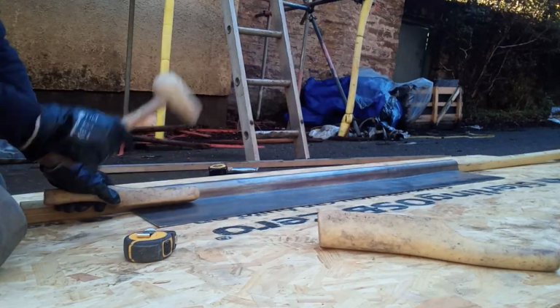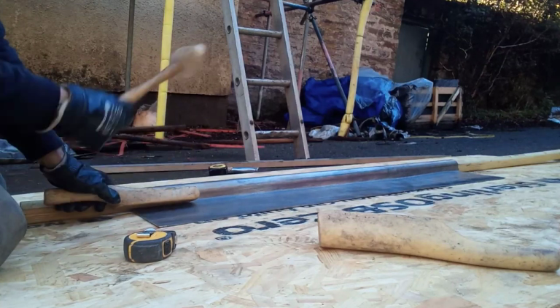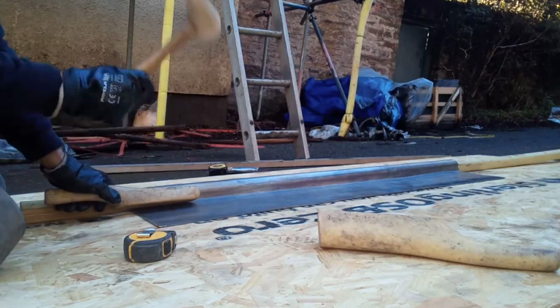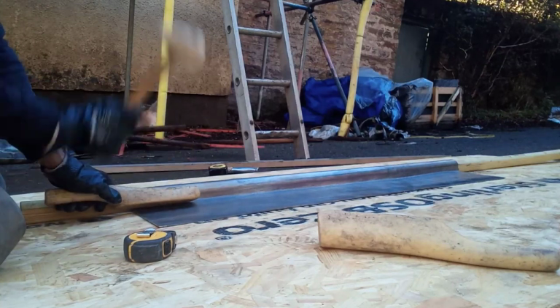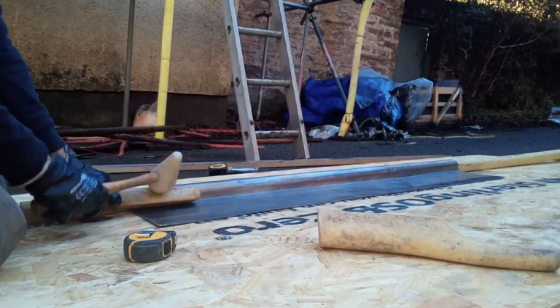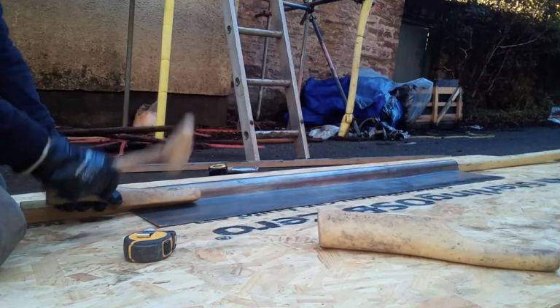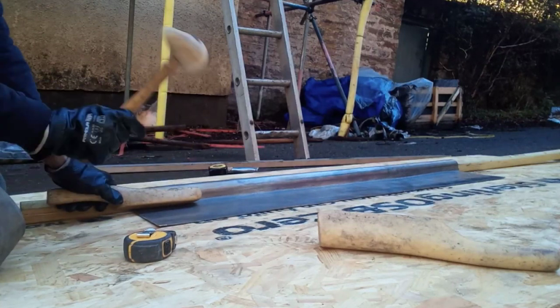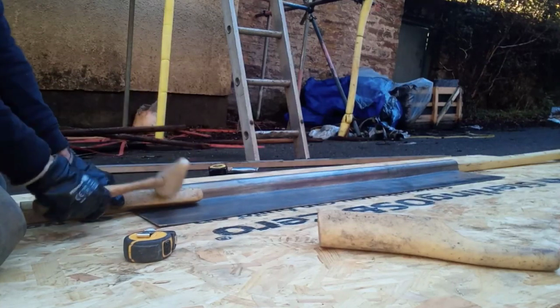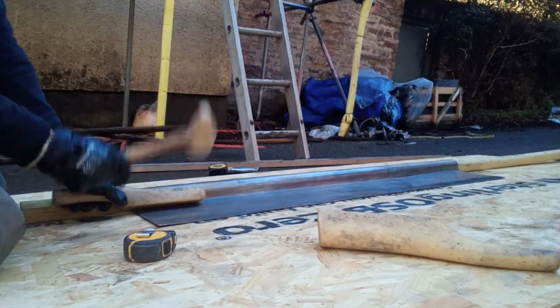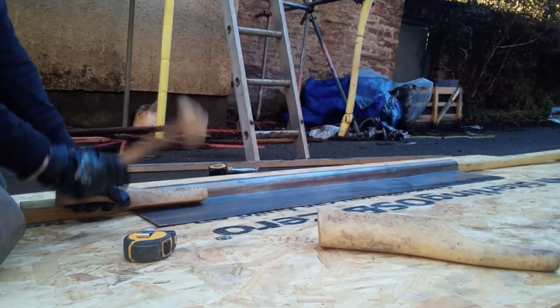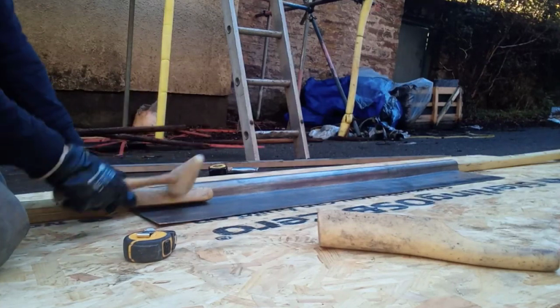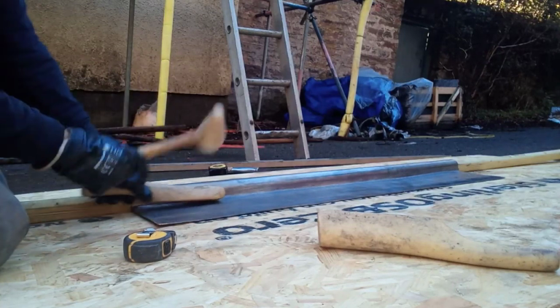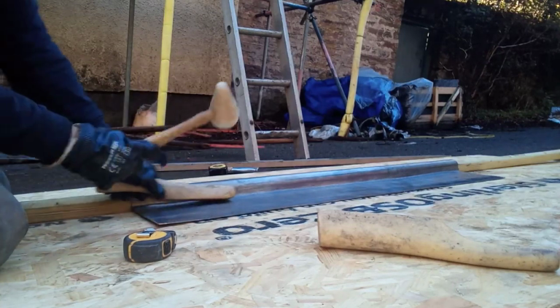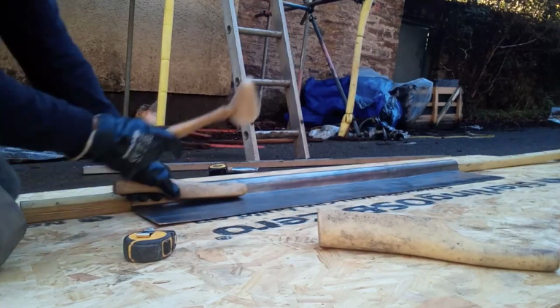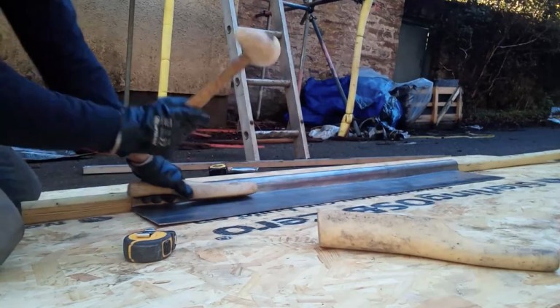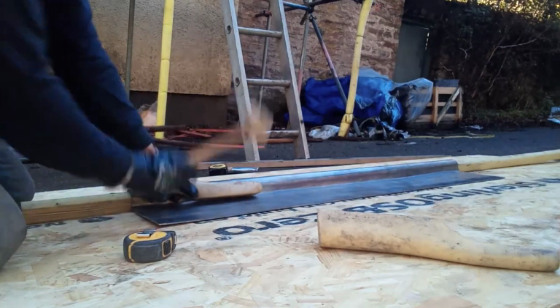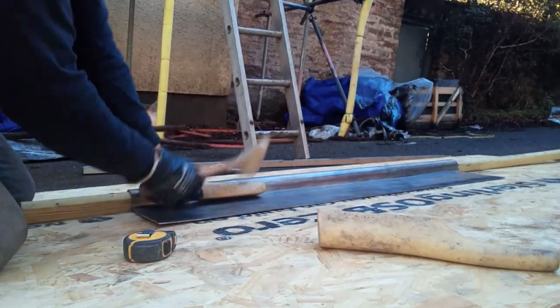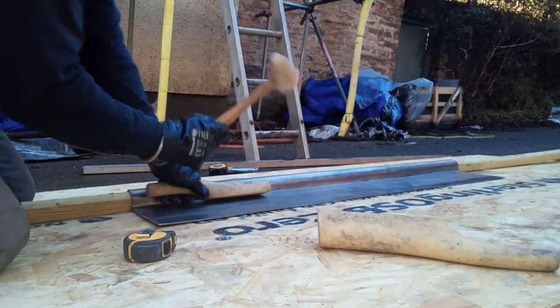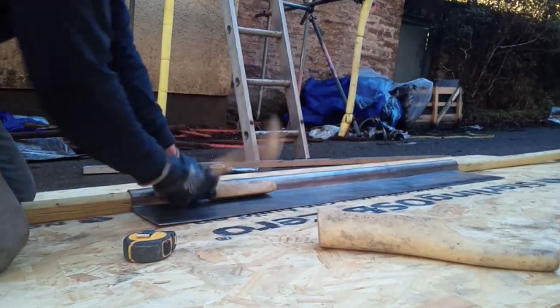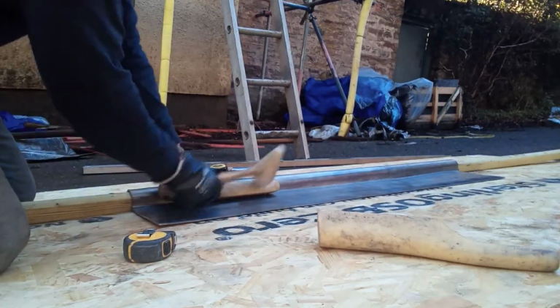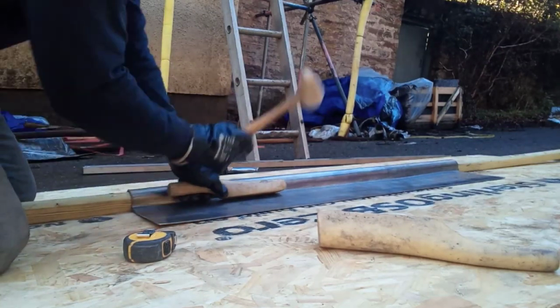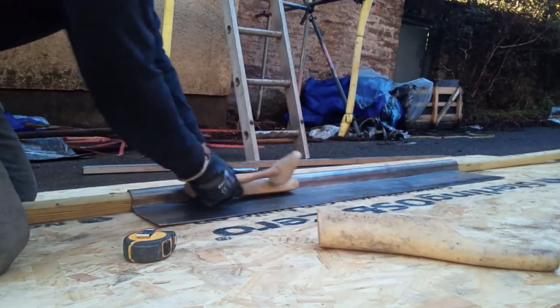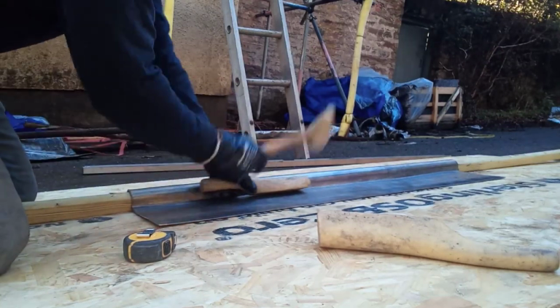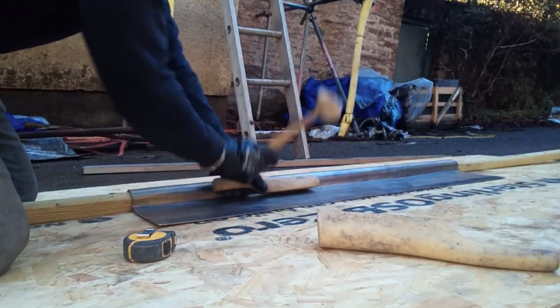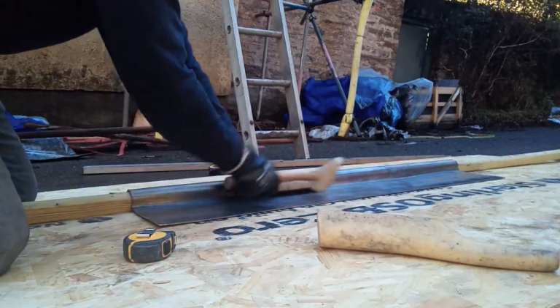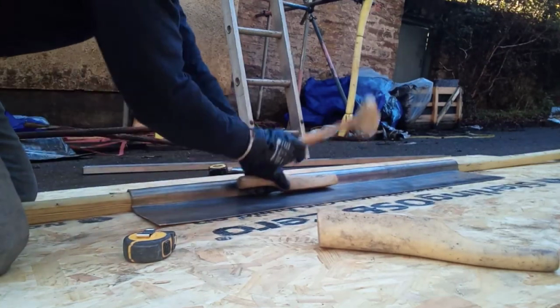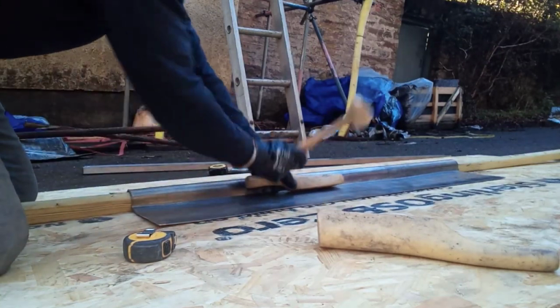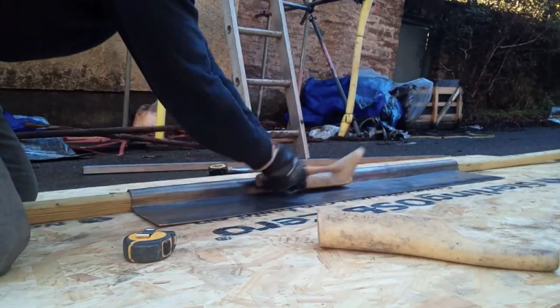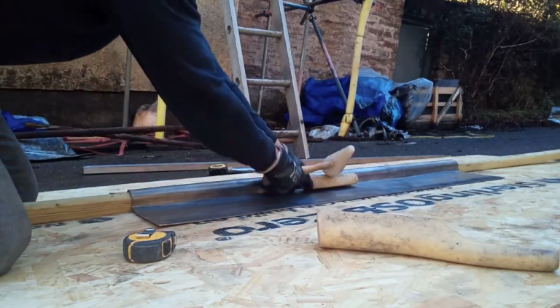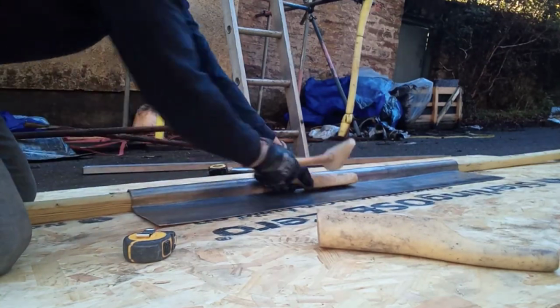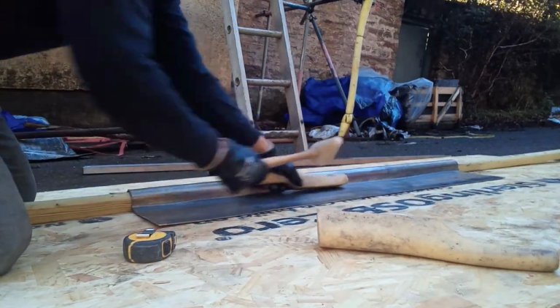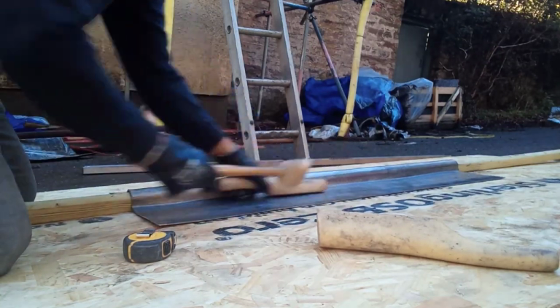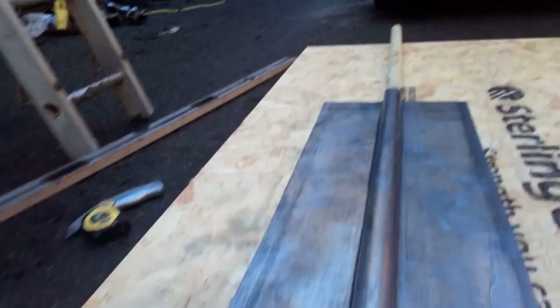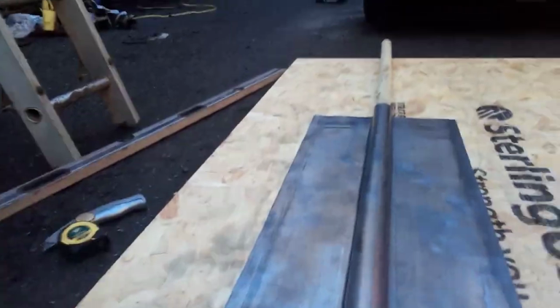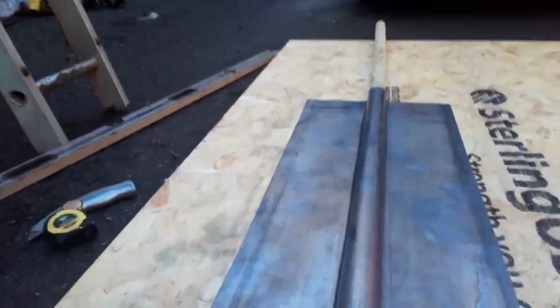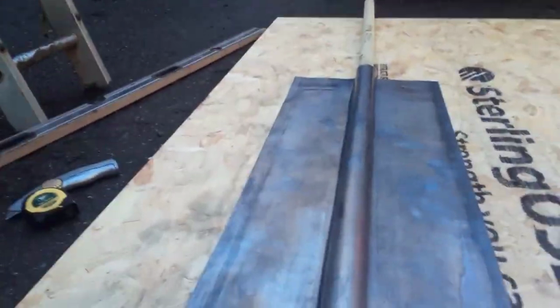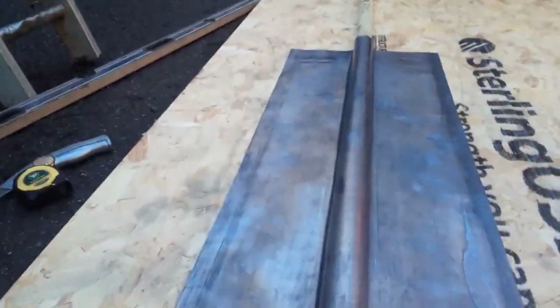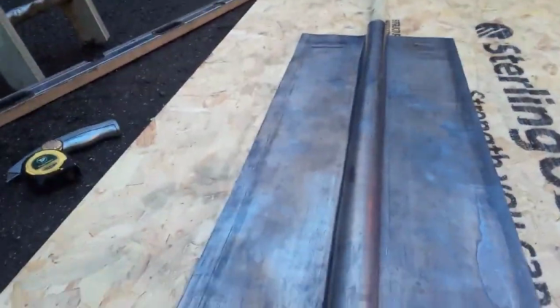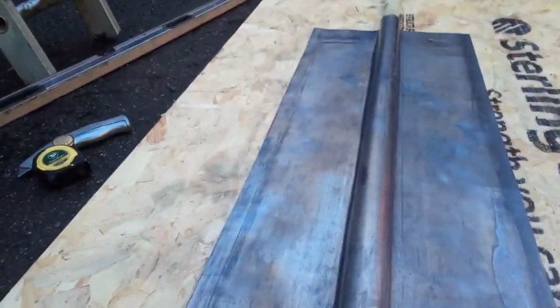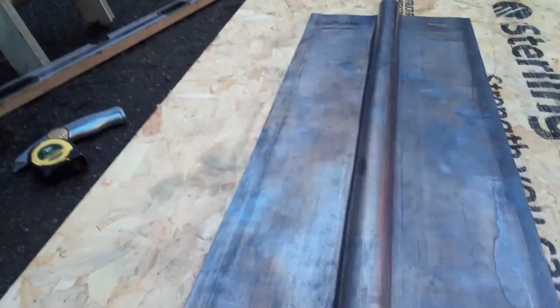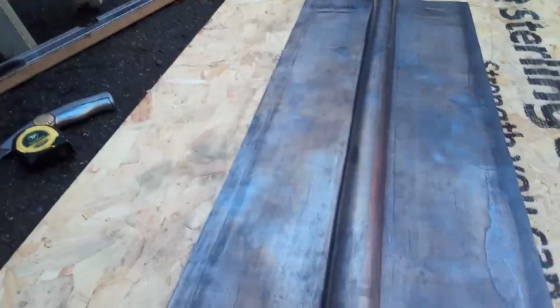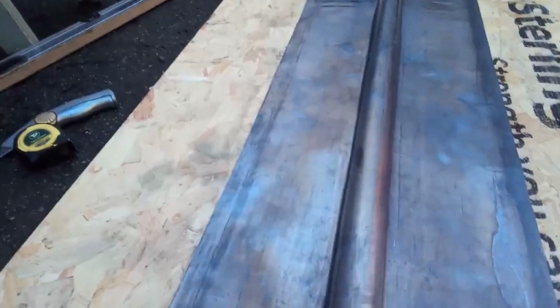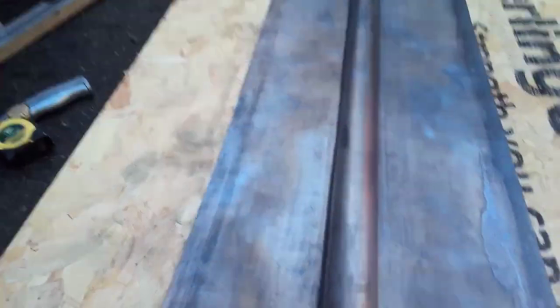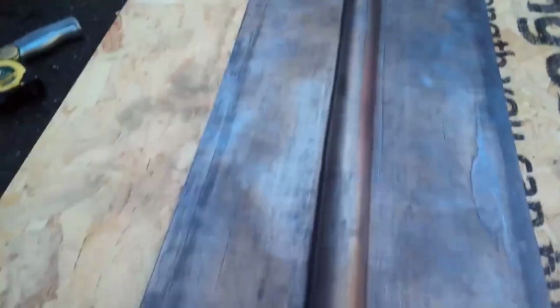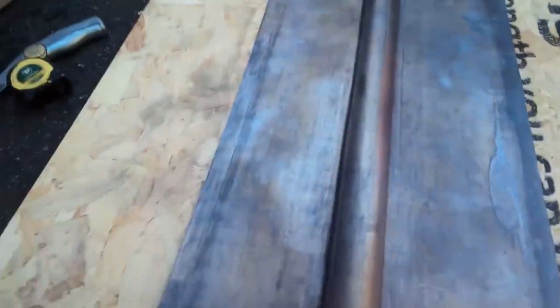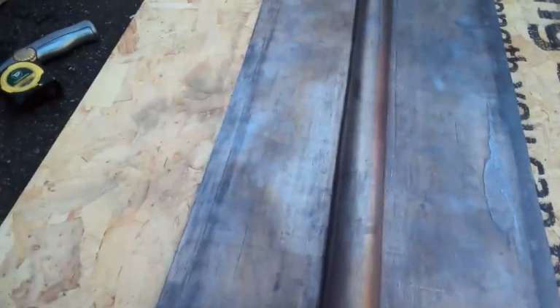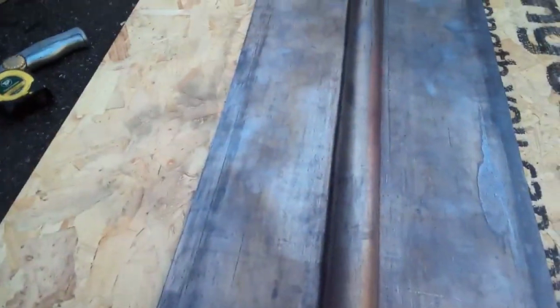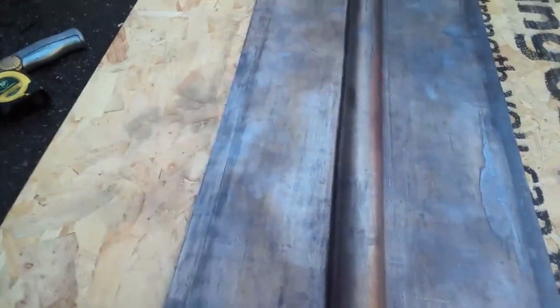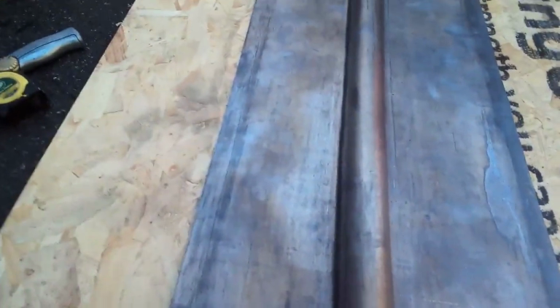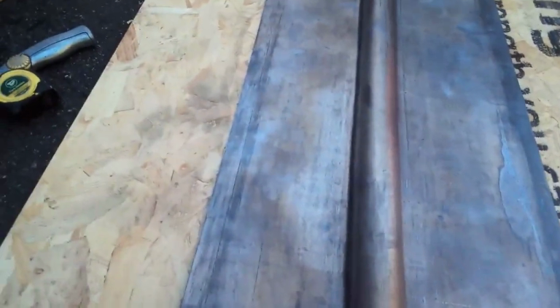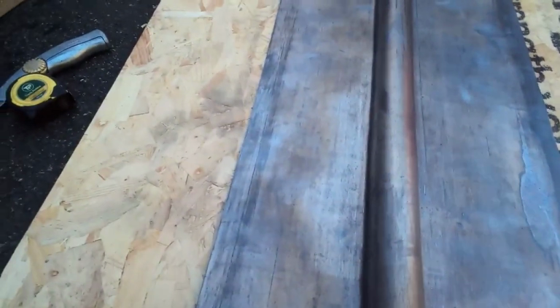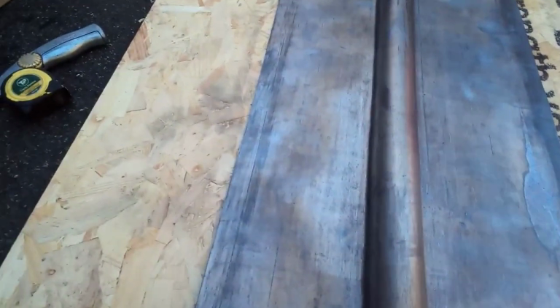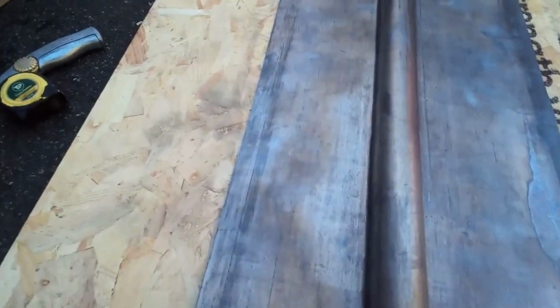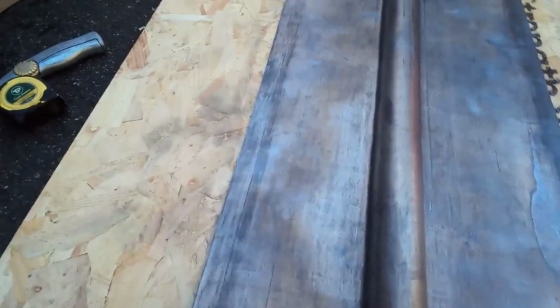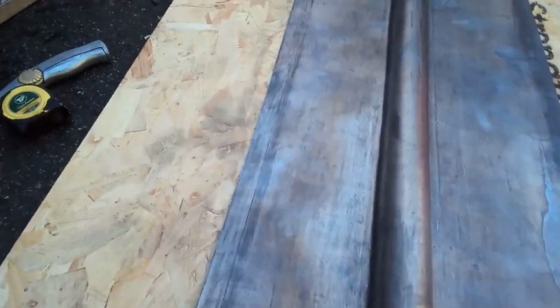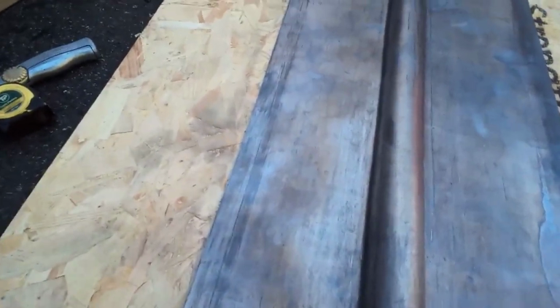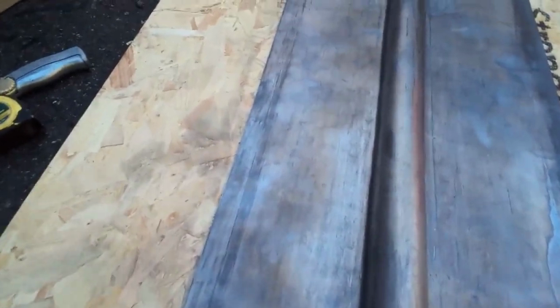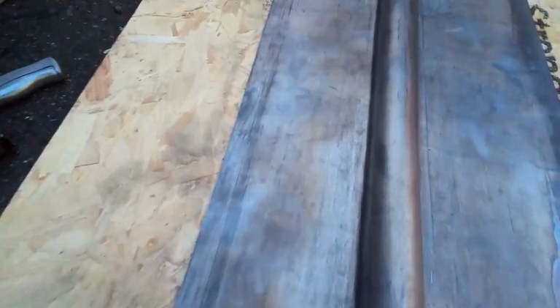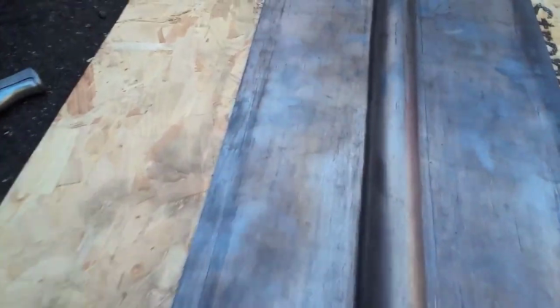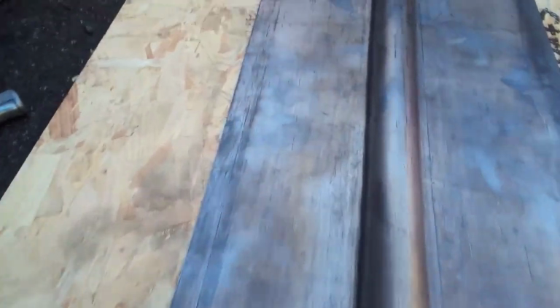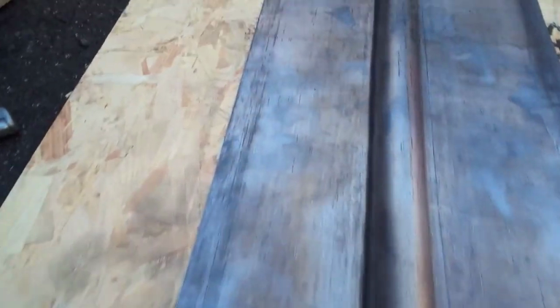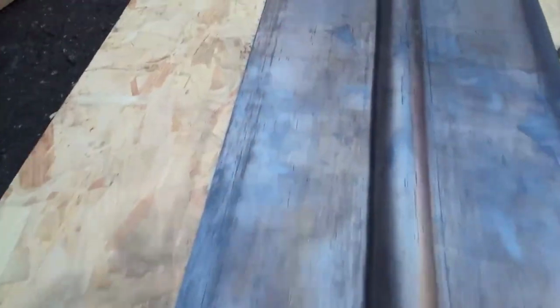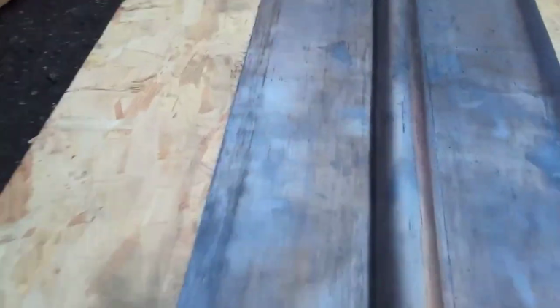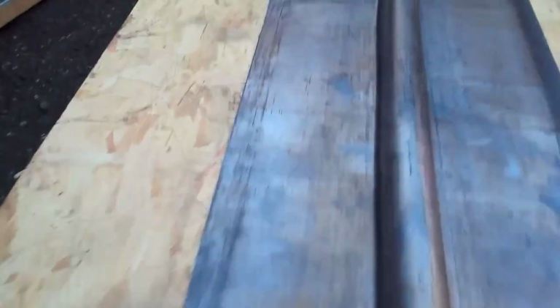Now we're just doing the final touch-ups and this will show you the finished product, all ready to go up on the roof.